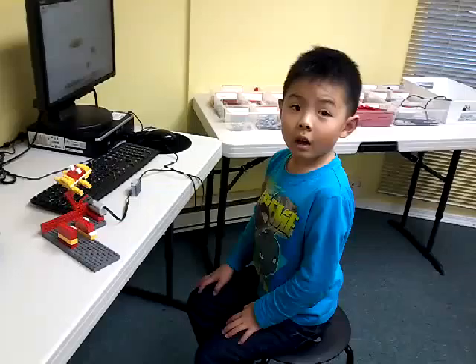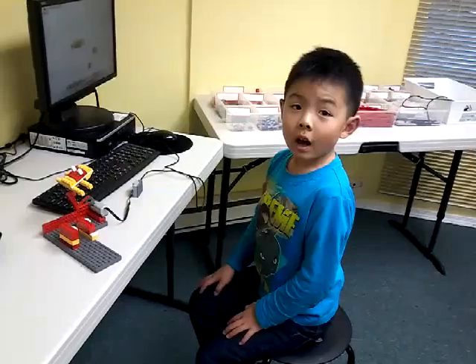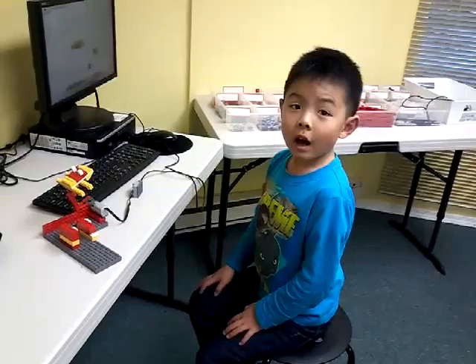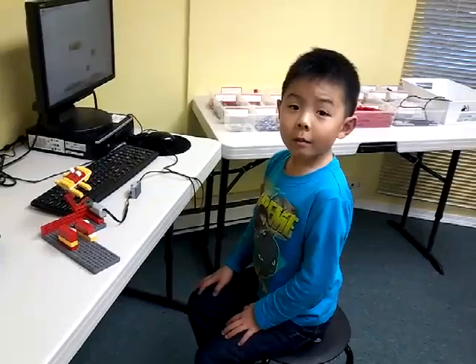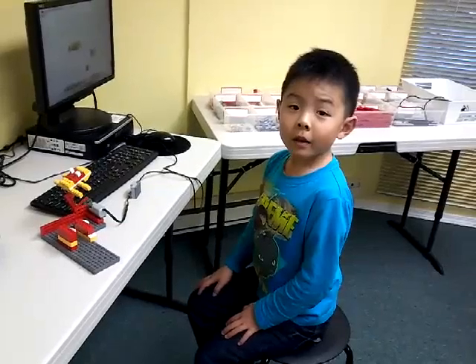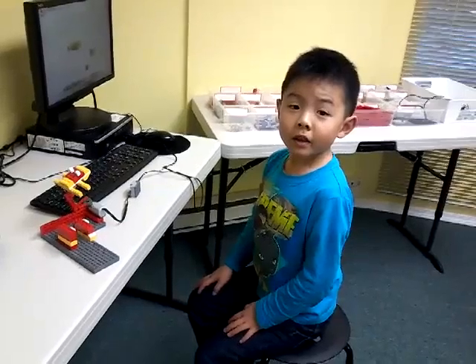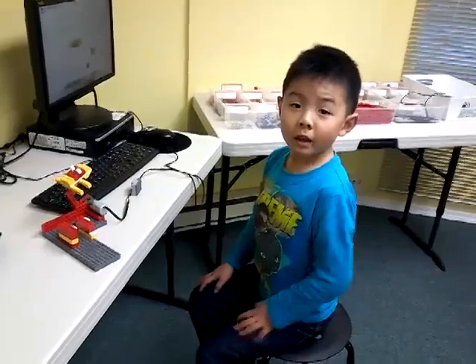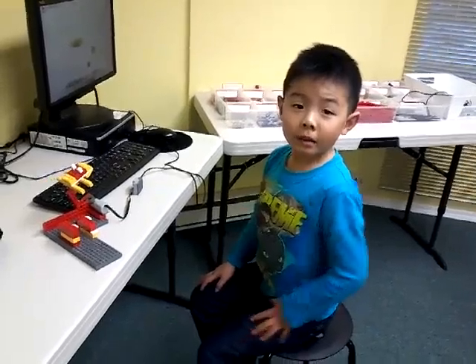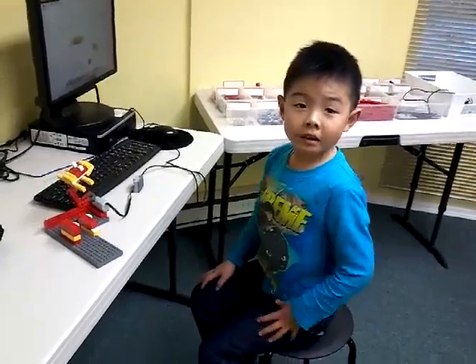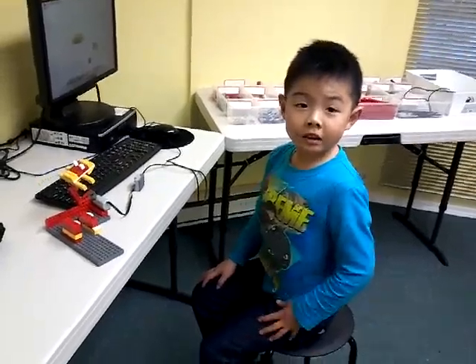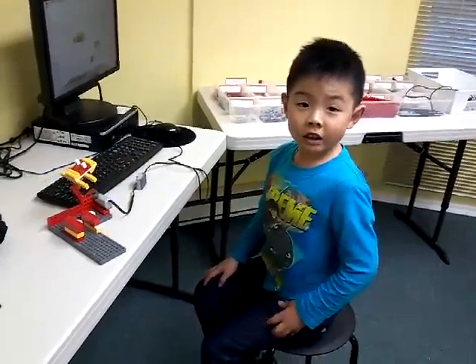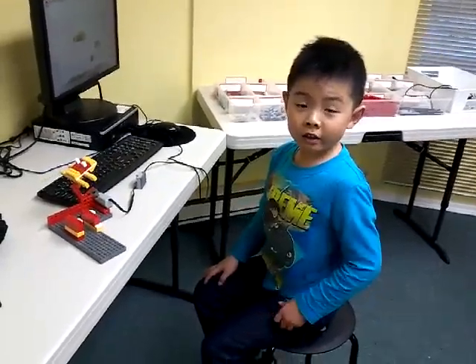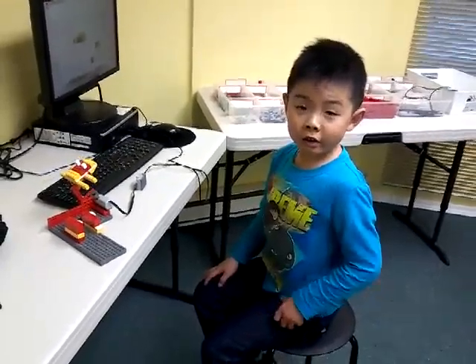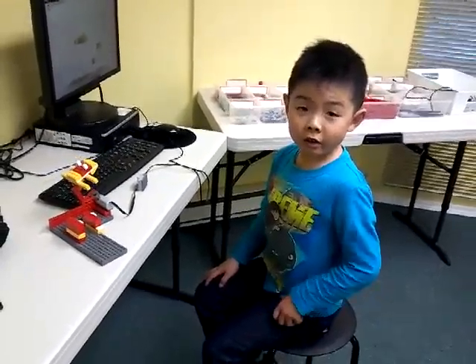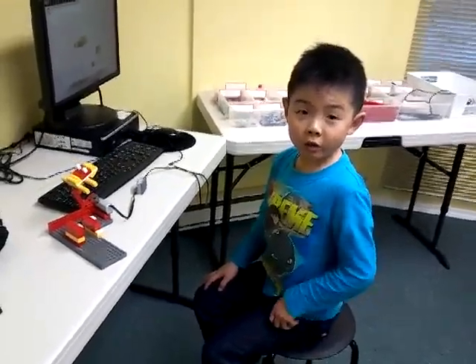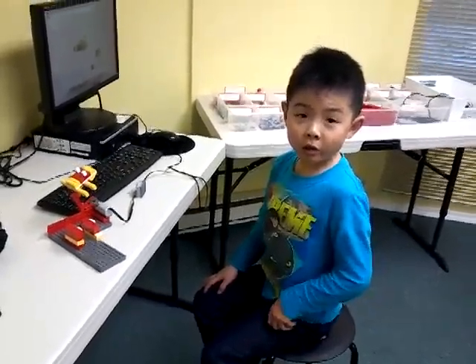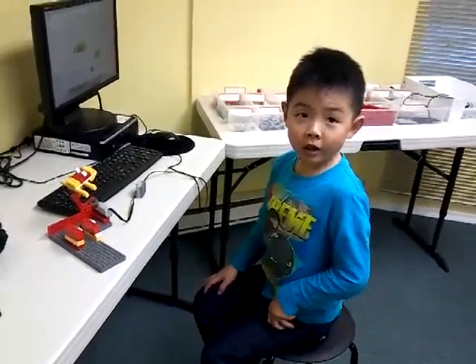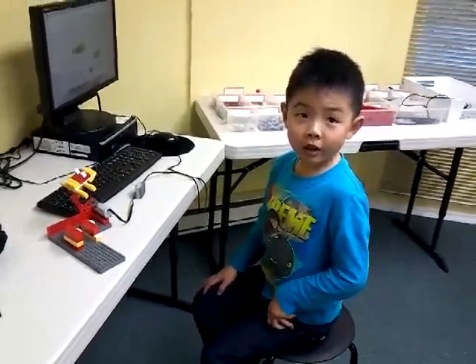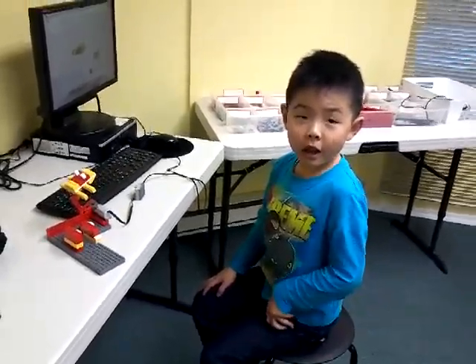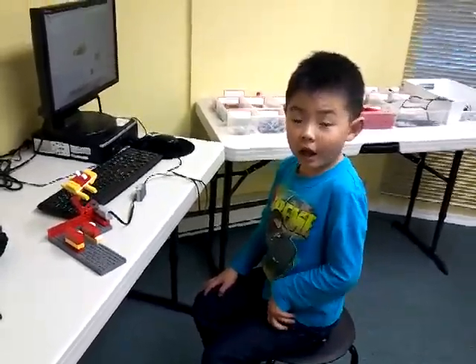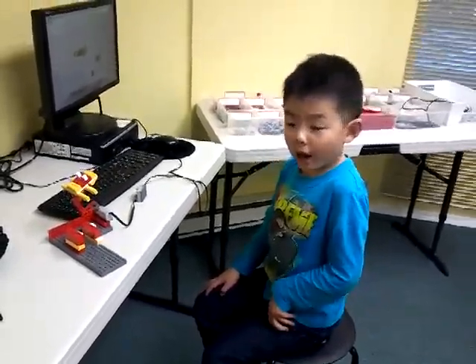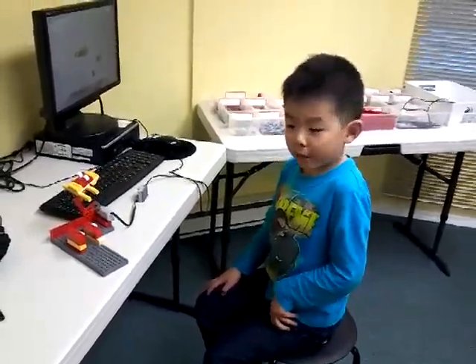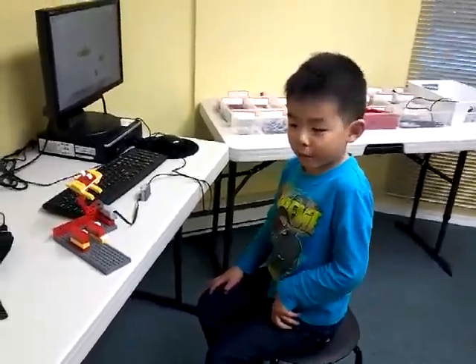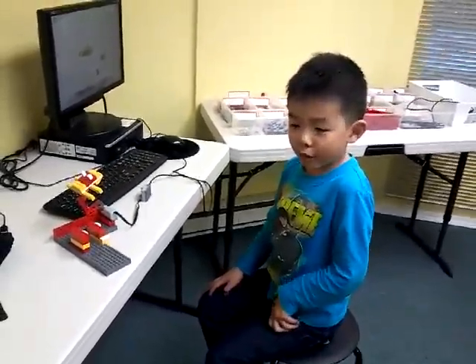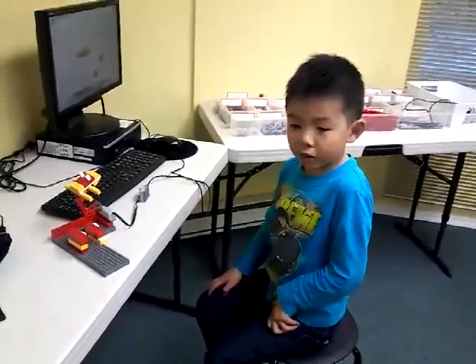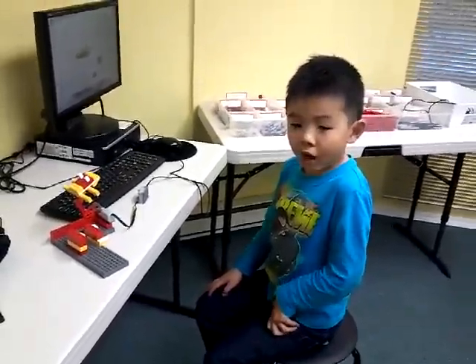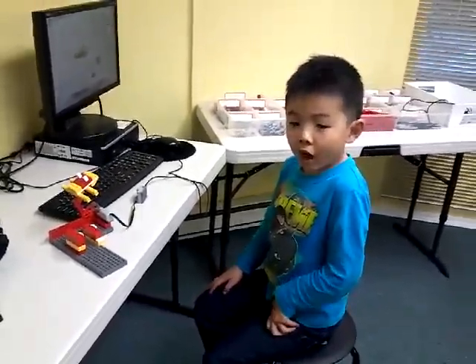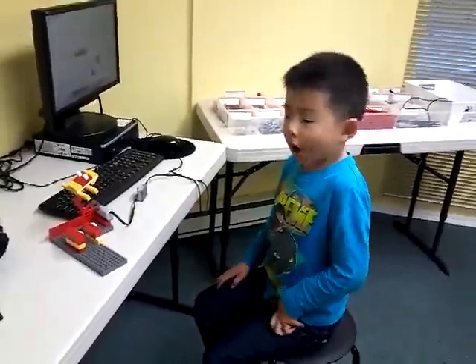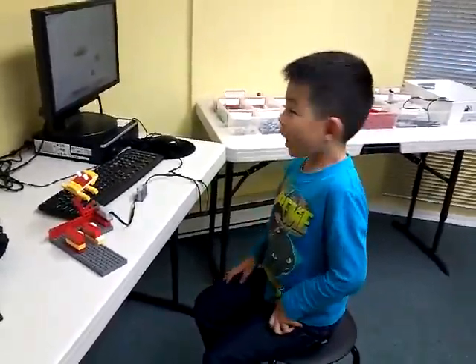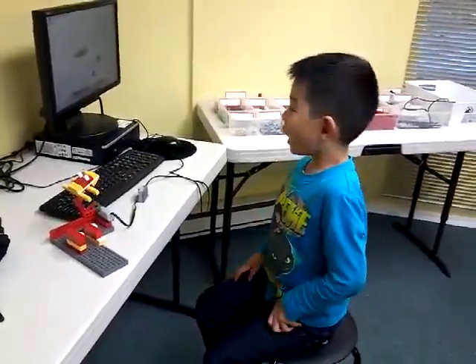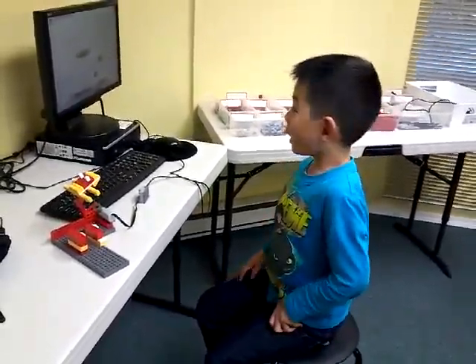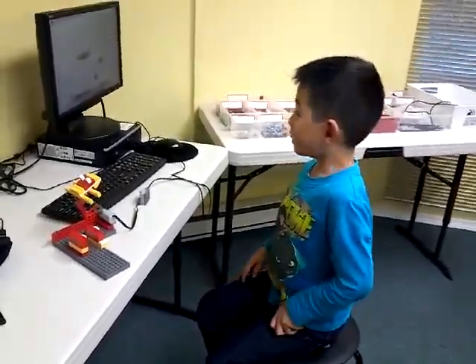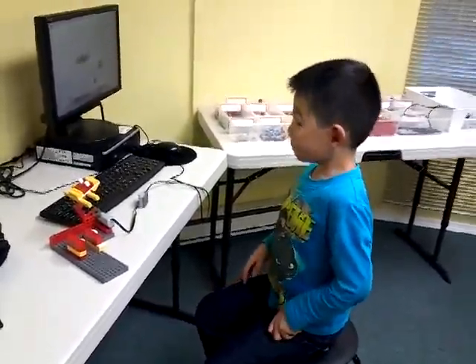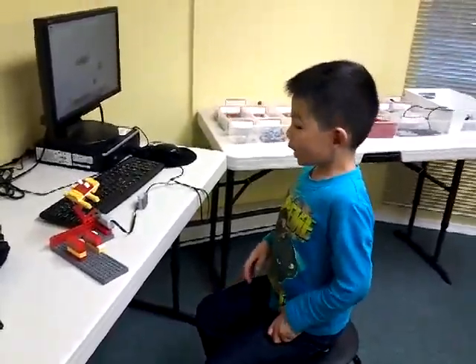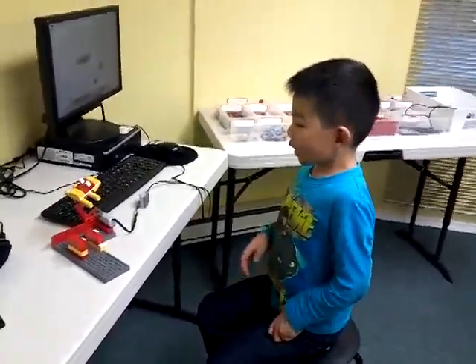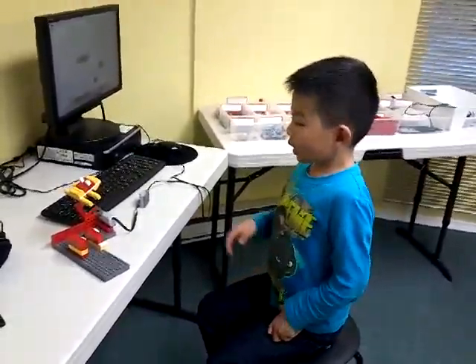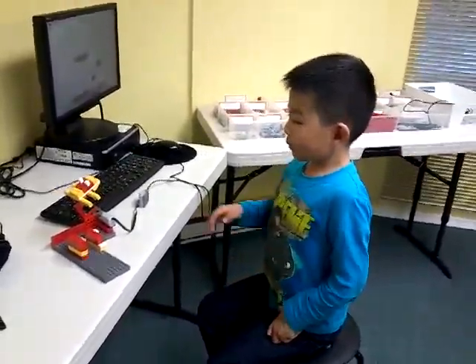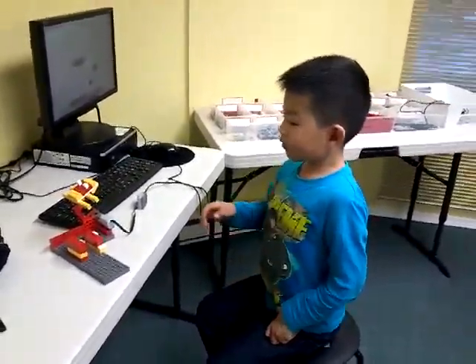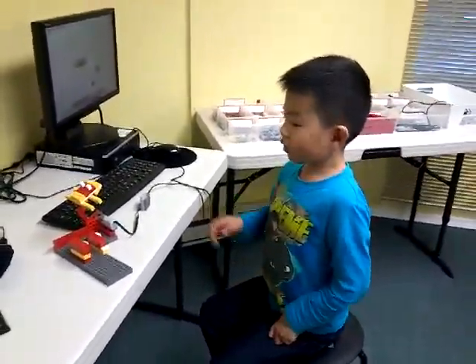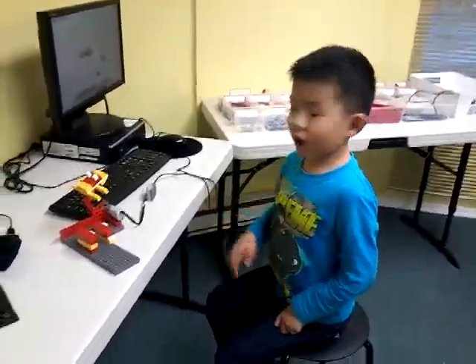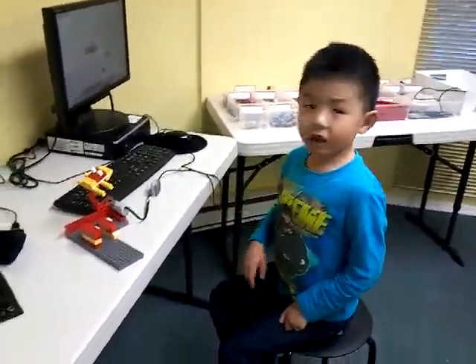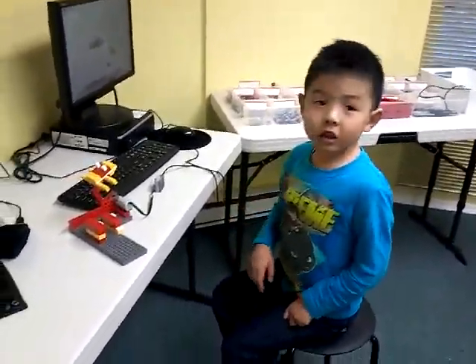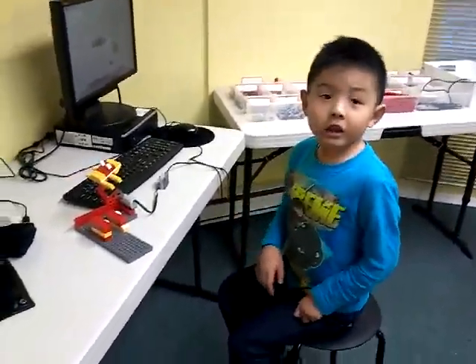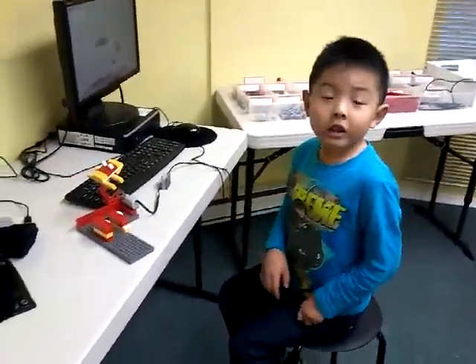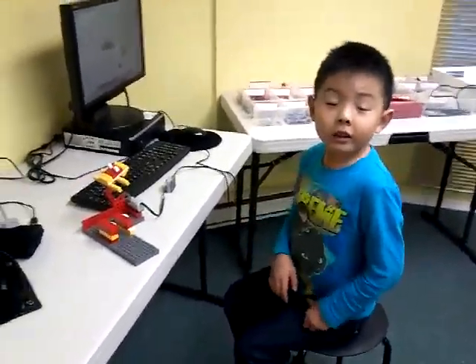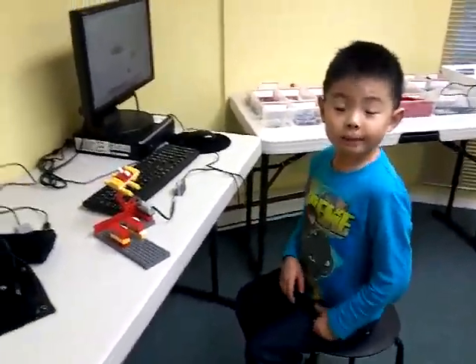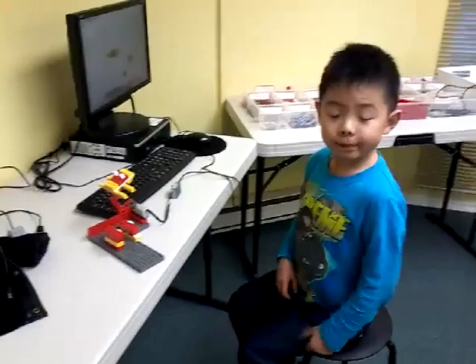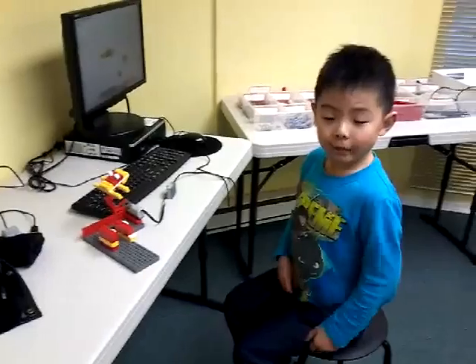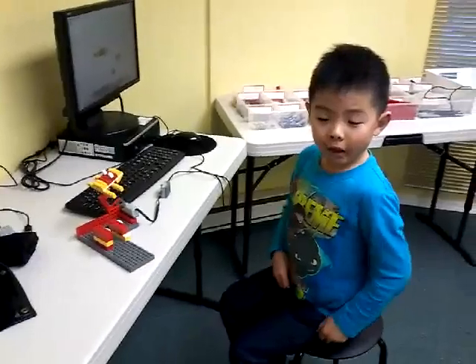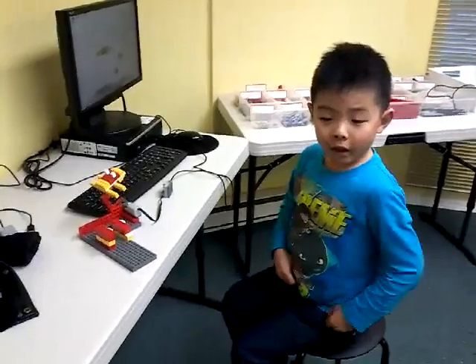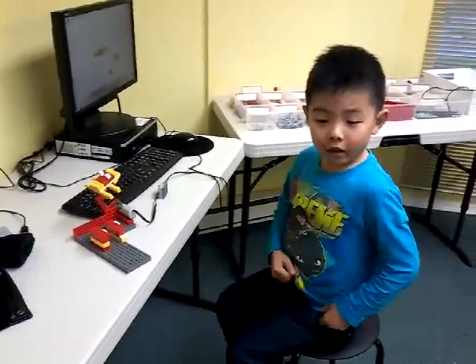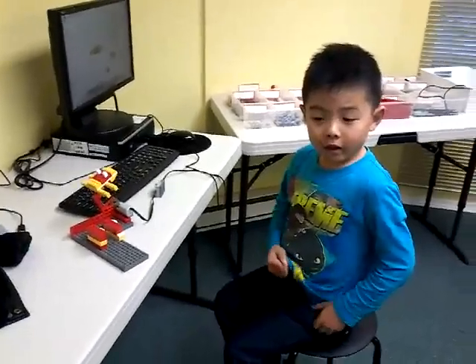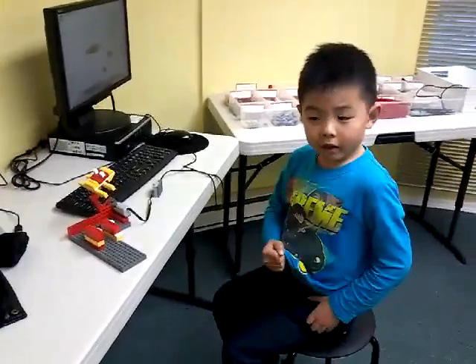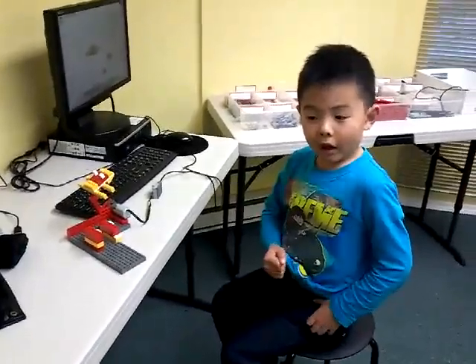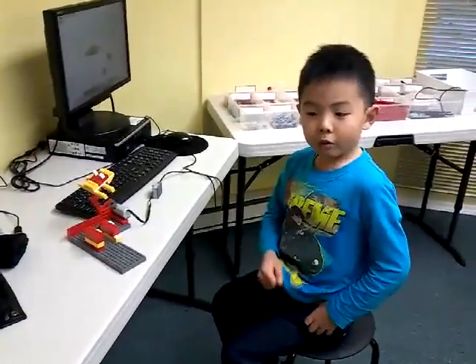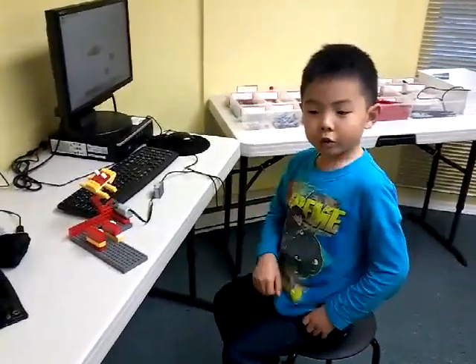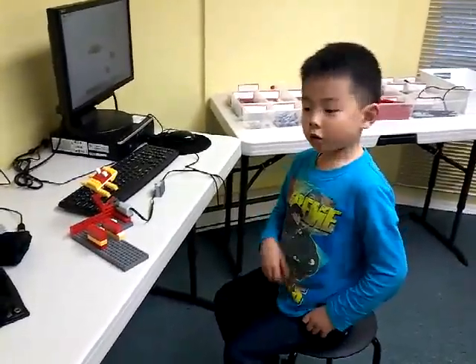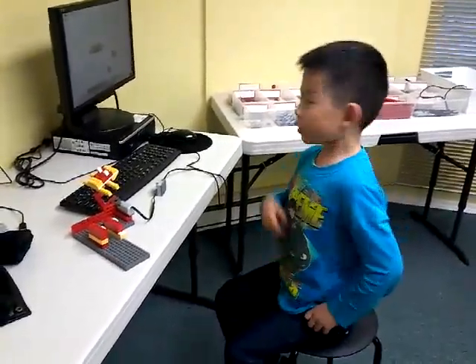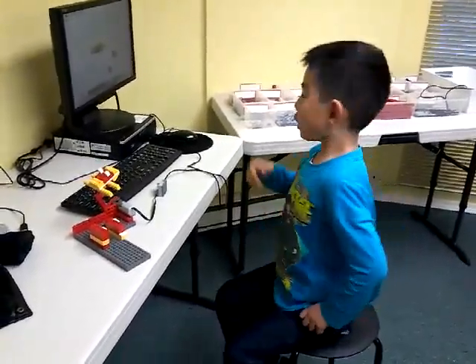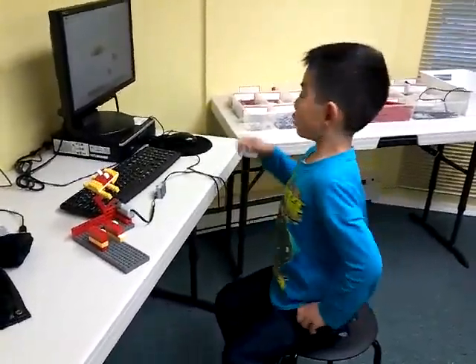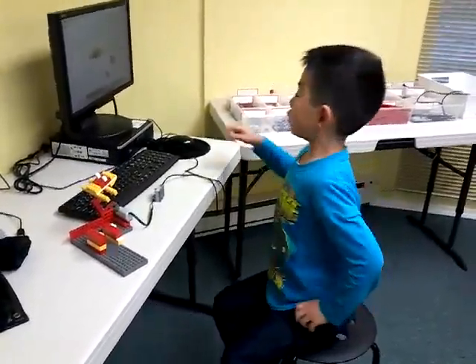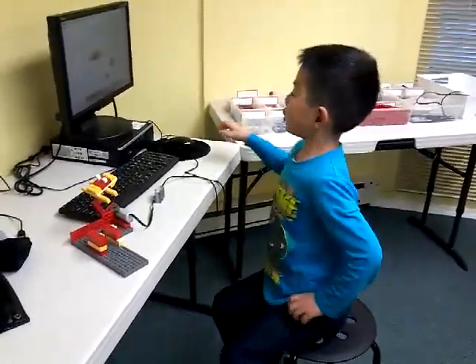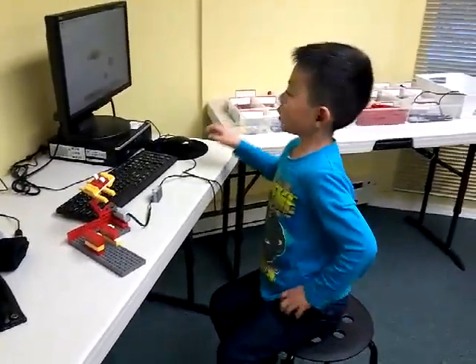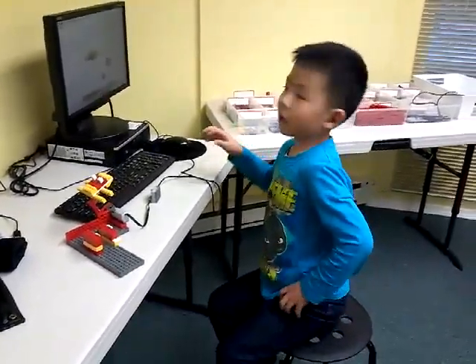Hi, my name is Jessie. Today I built a frog. I will show you how it works.